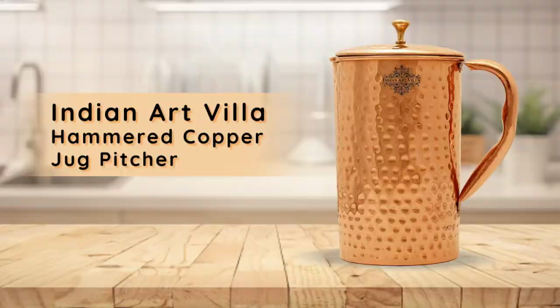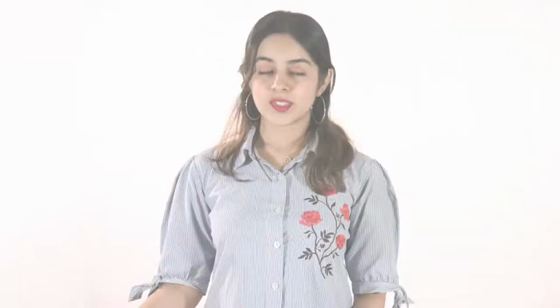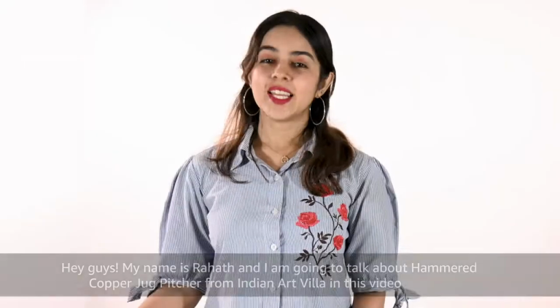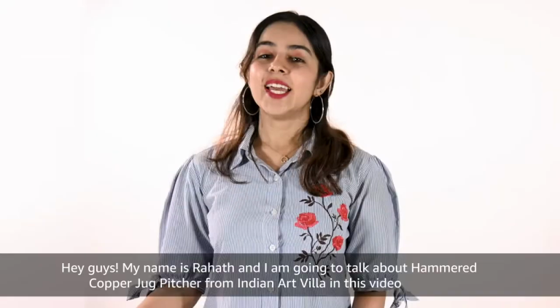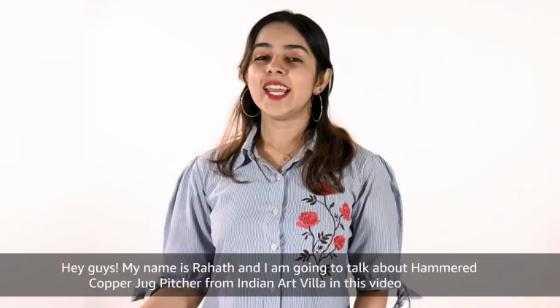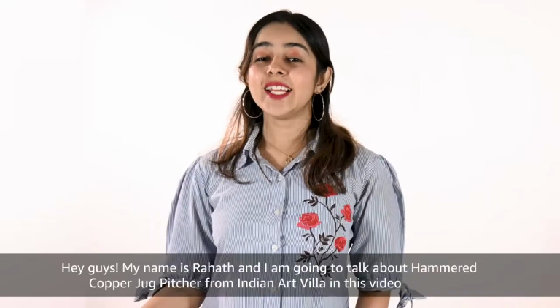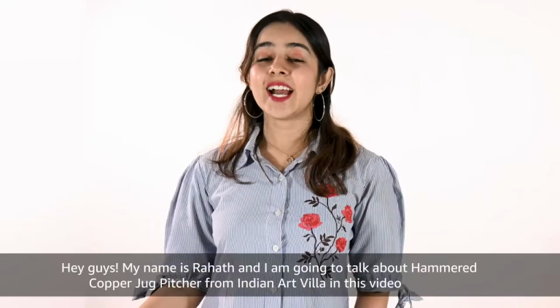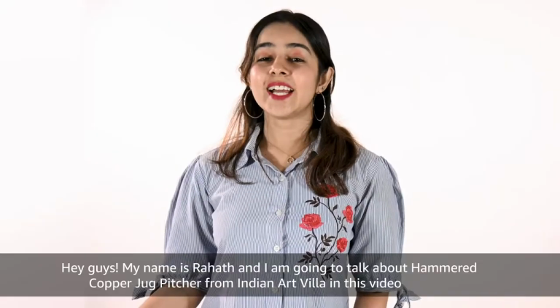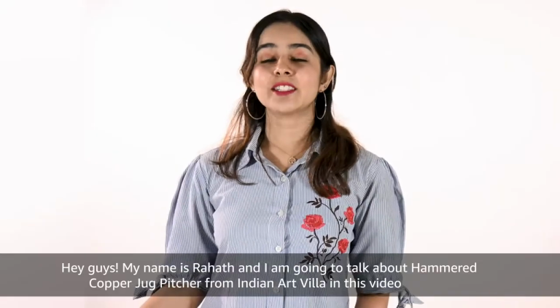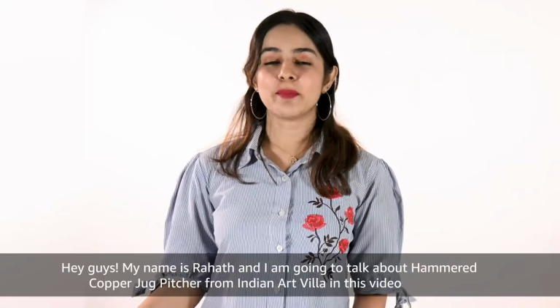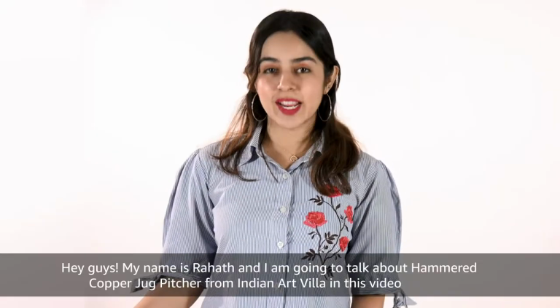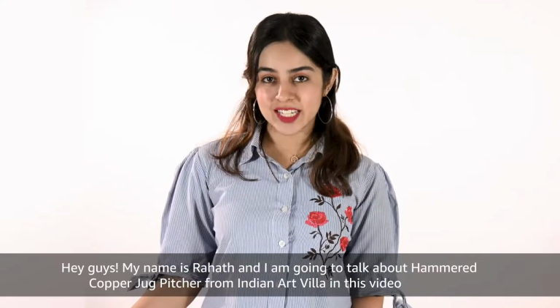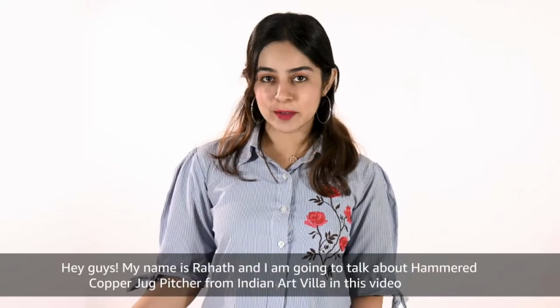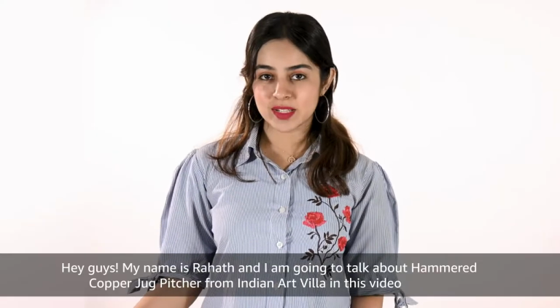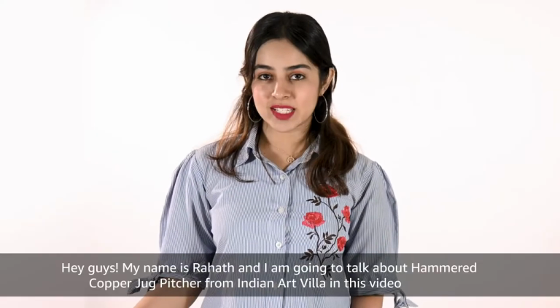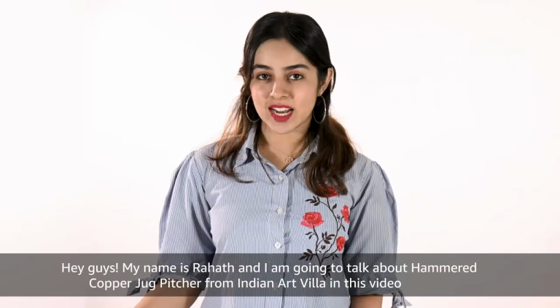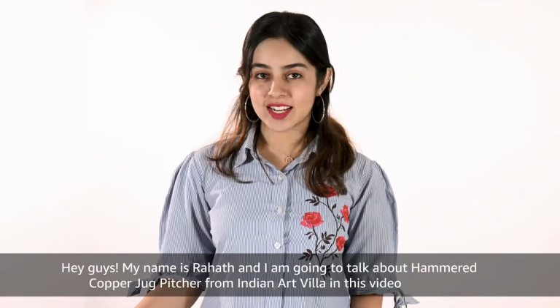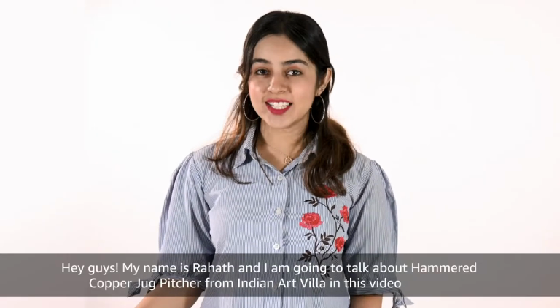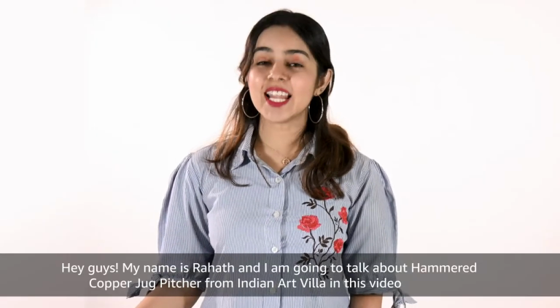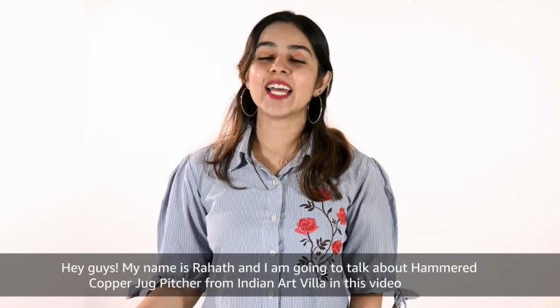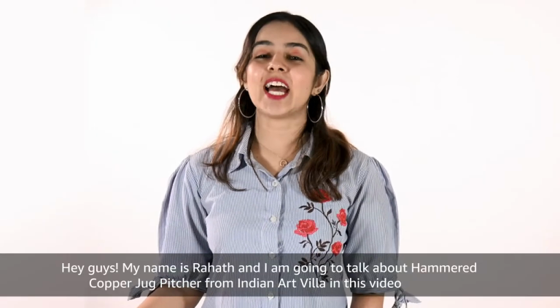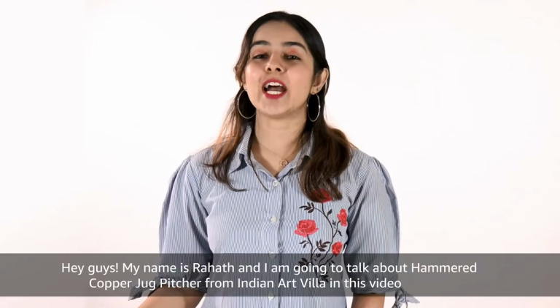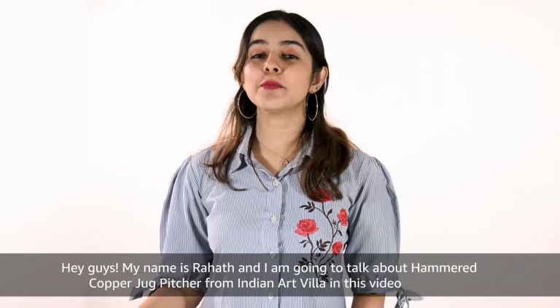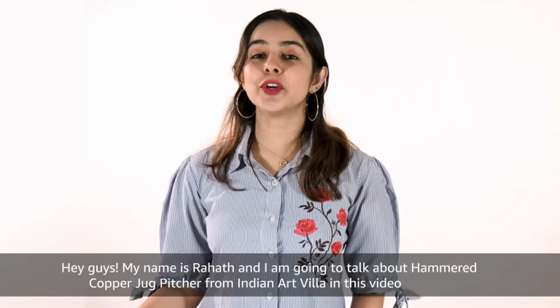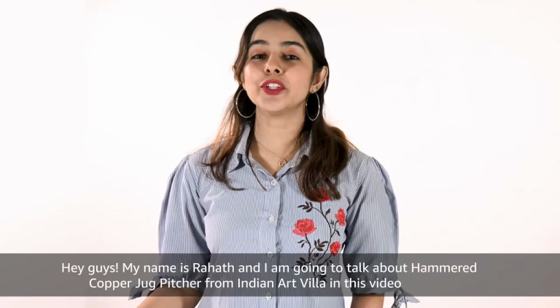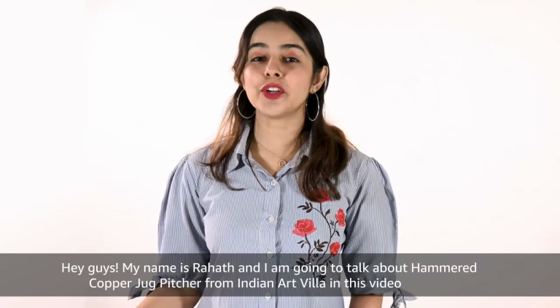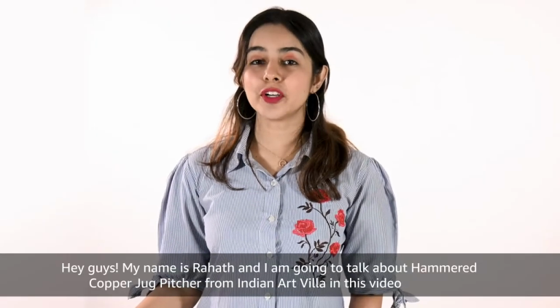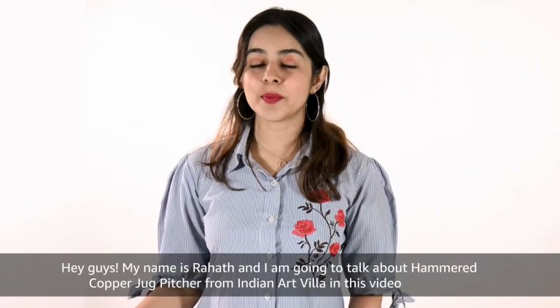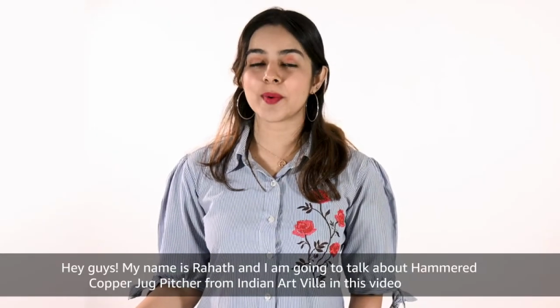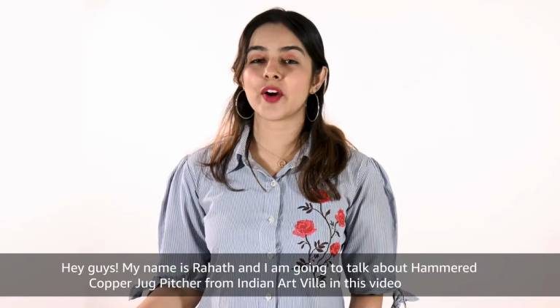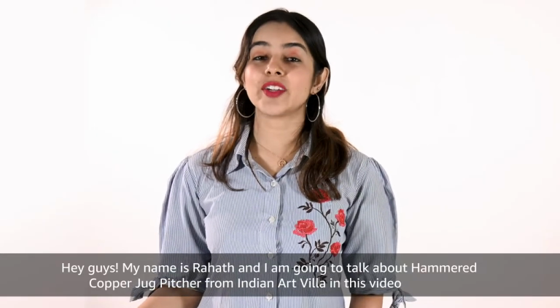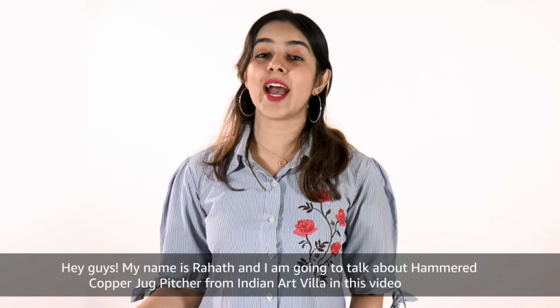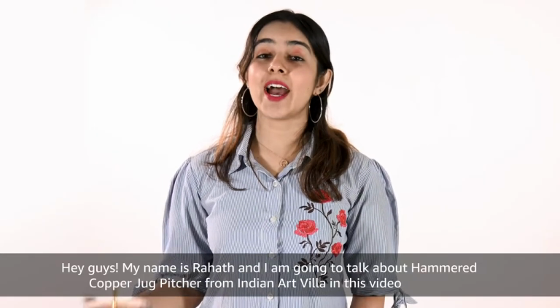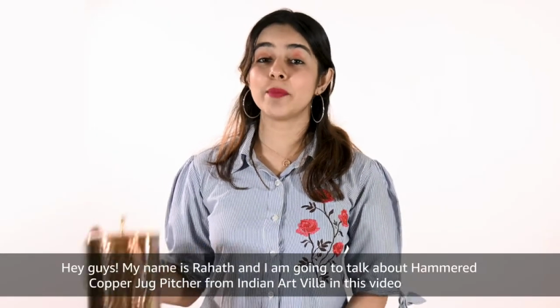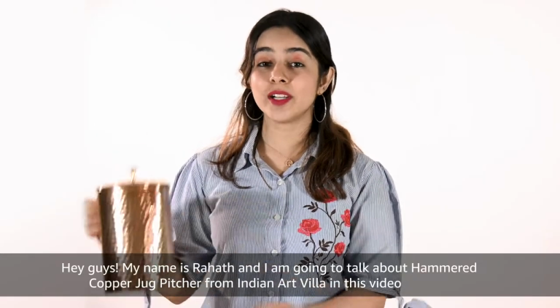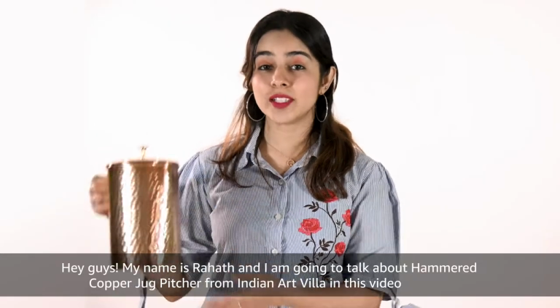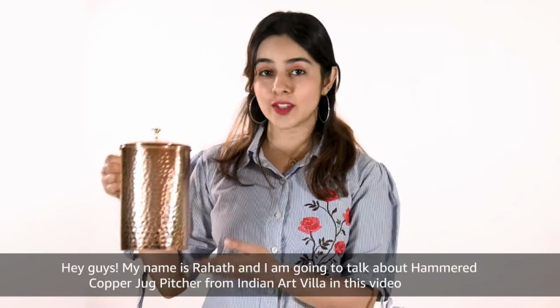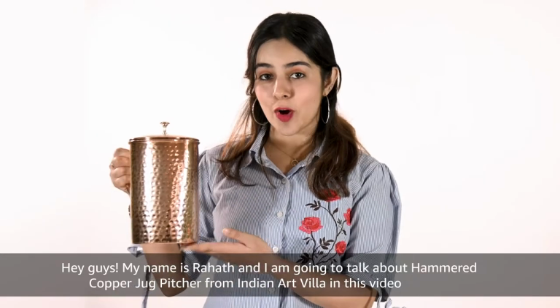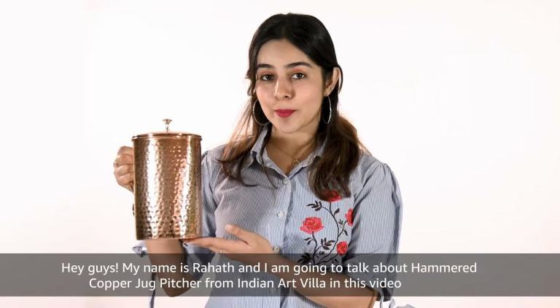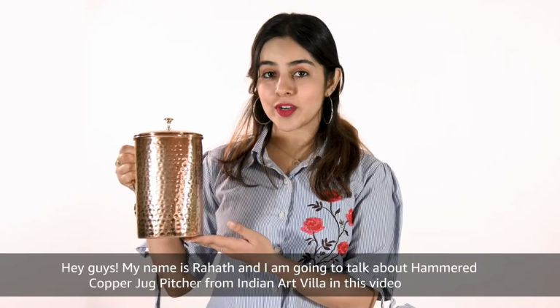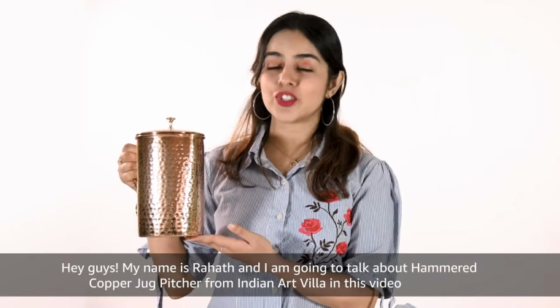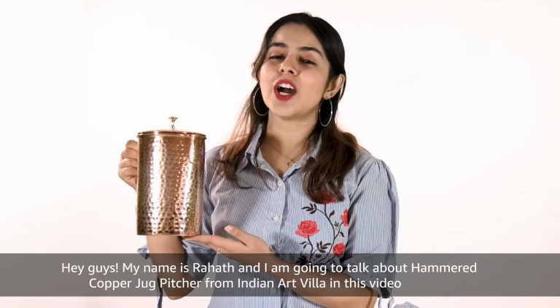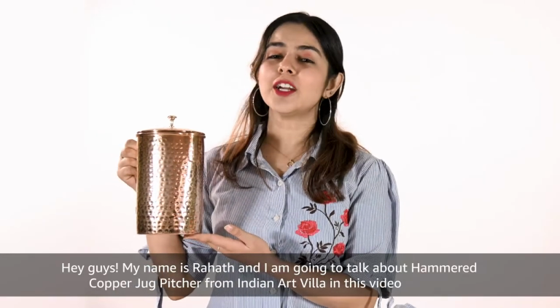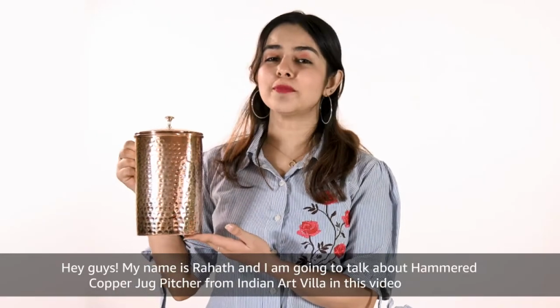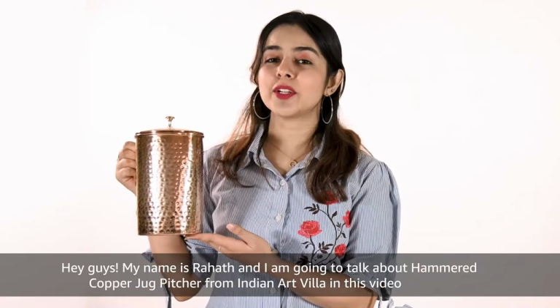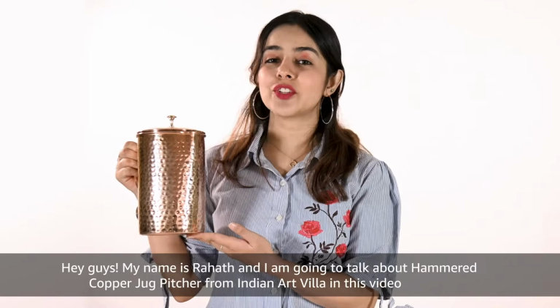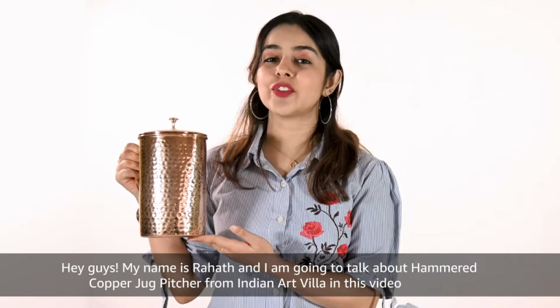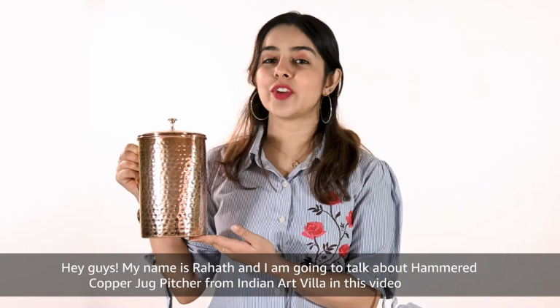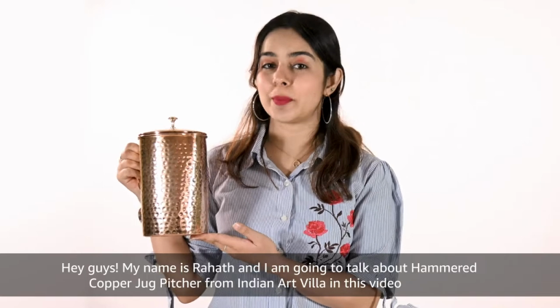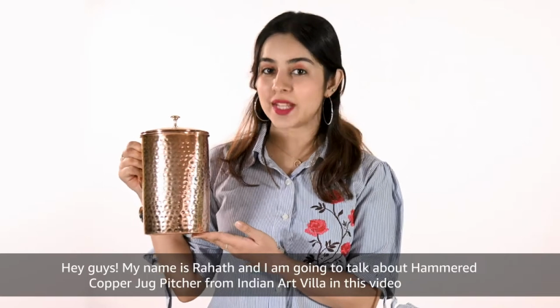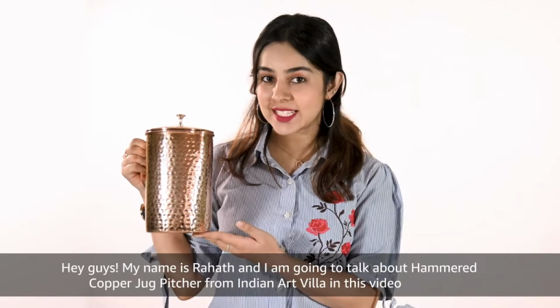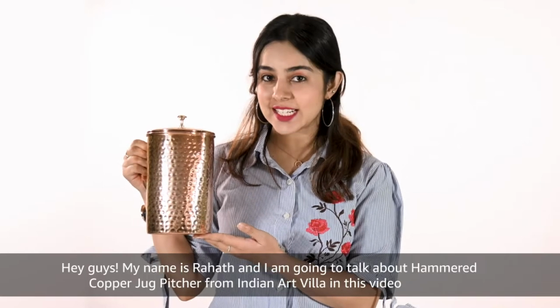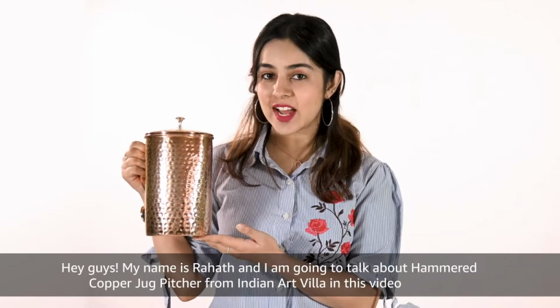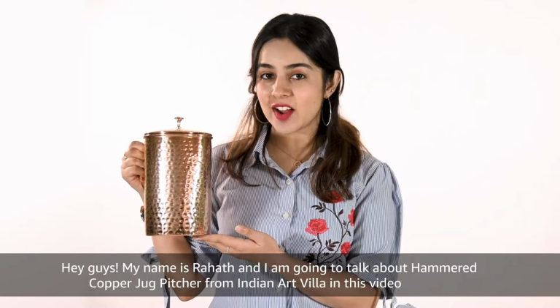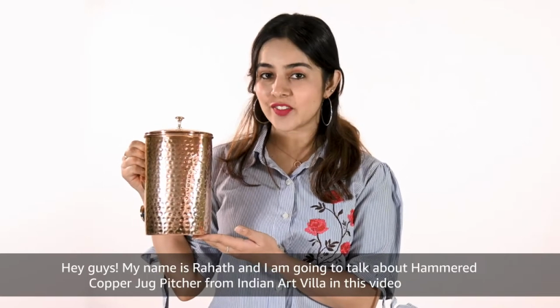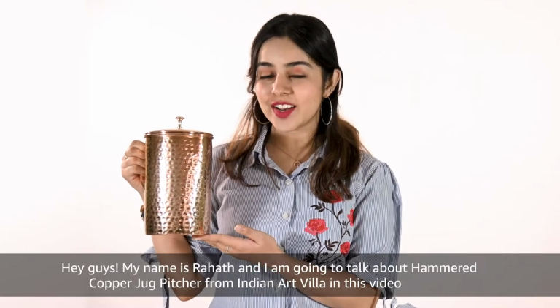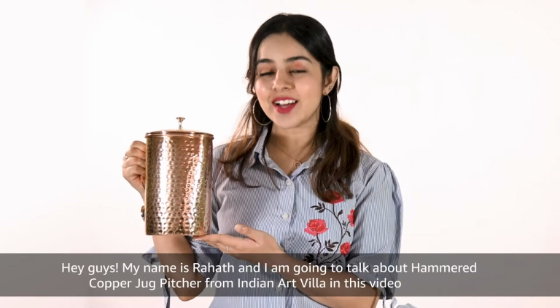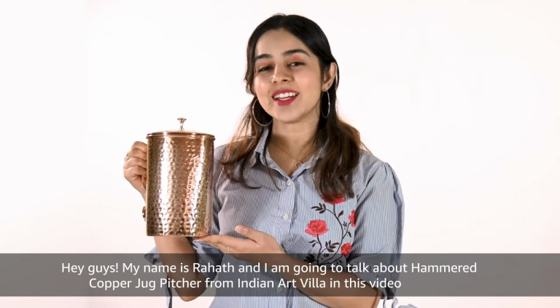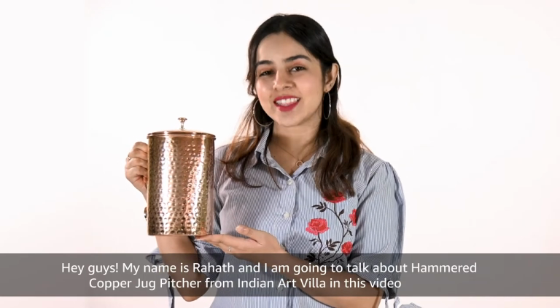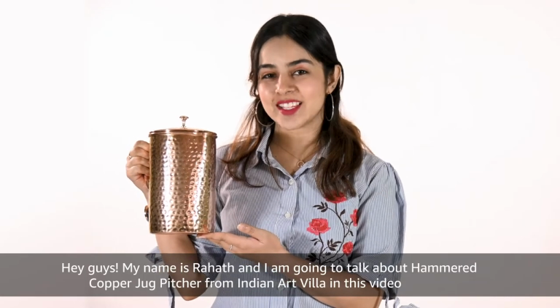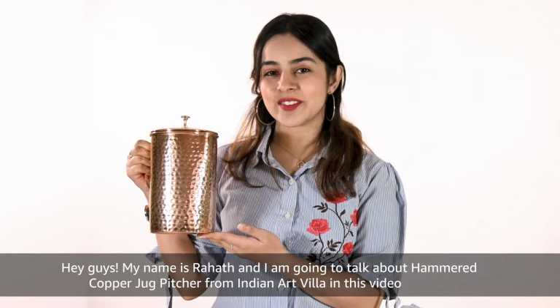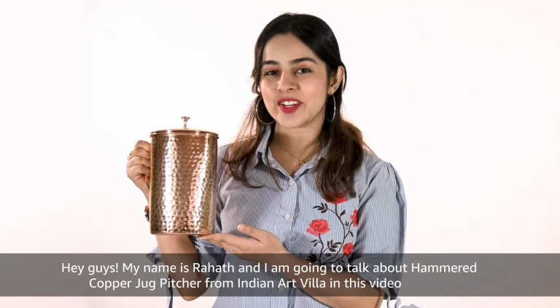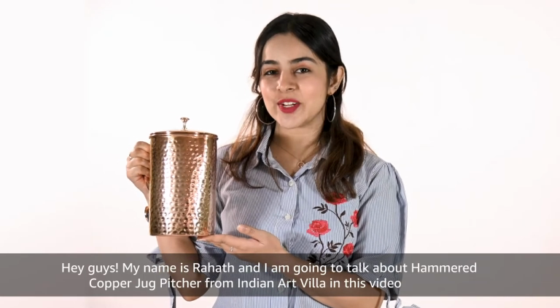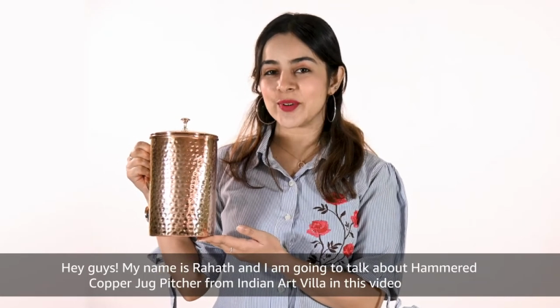Hey guys, my name is Rahal and I am going to talk about the hammered copper jug pitcher from Indian Art Villa in this video.